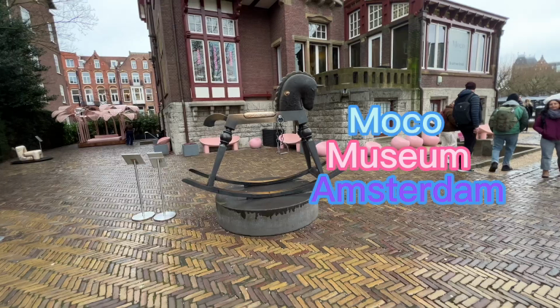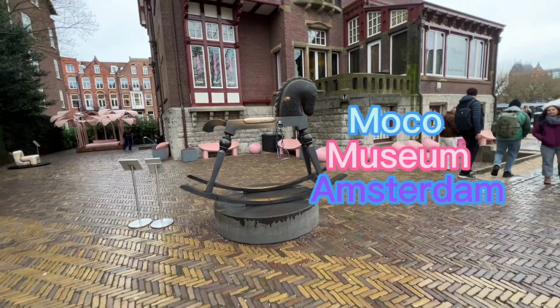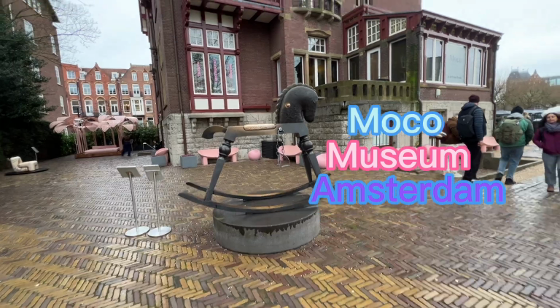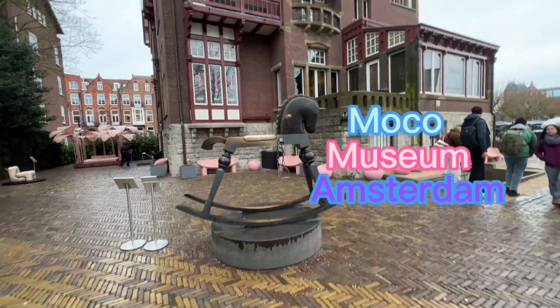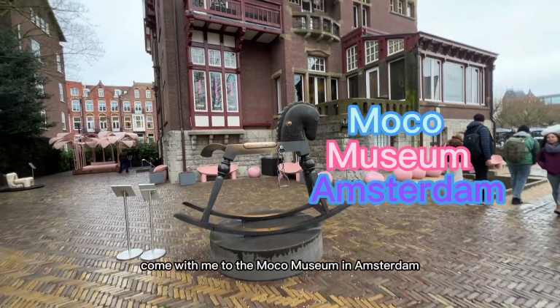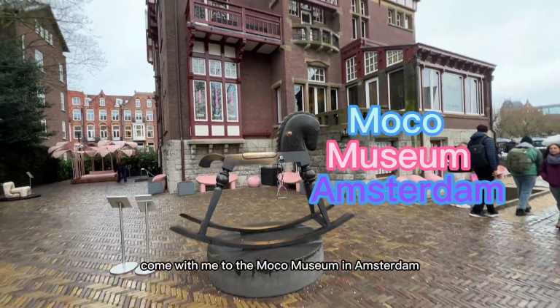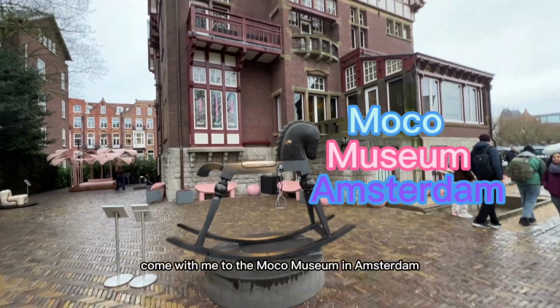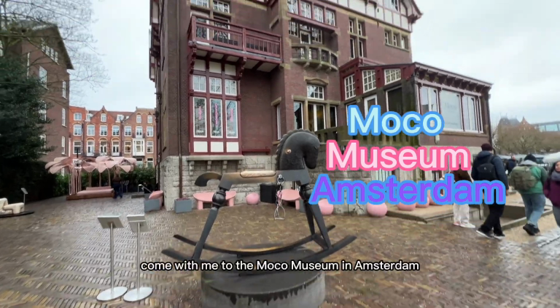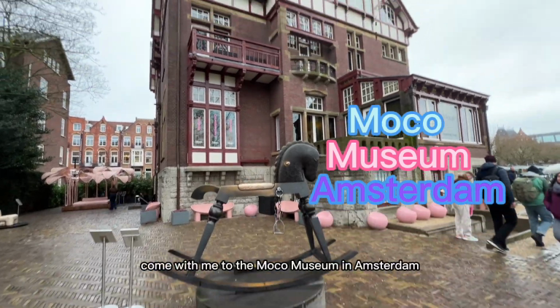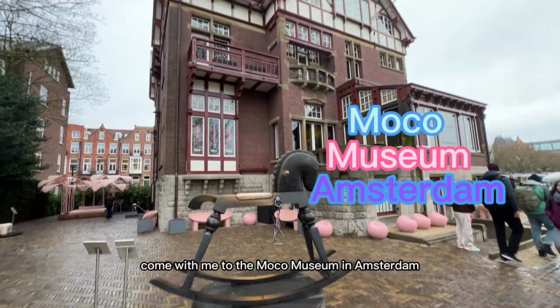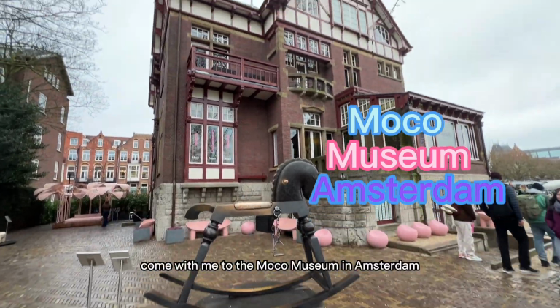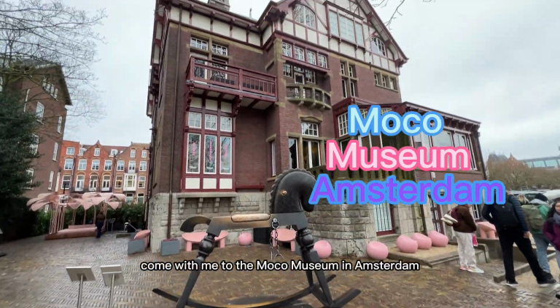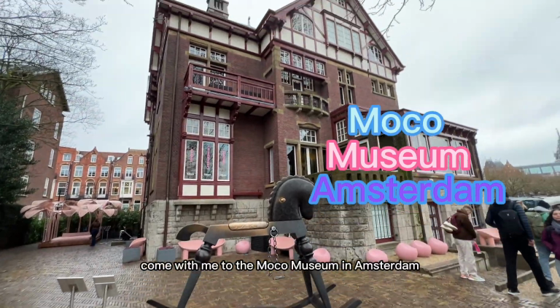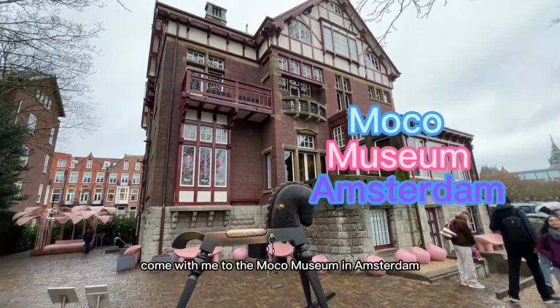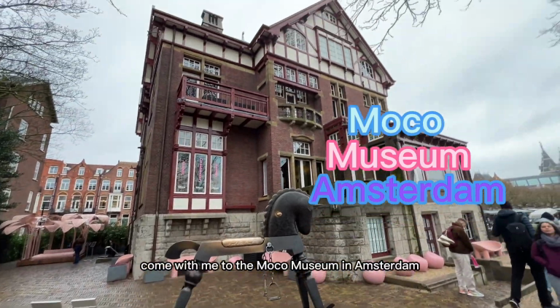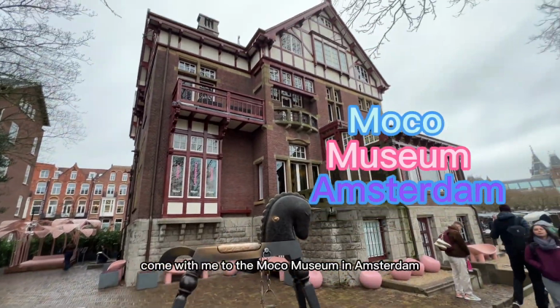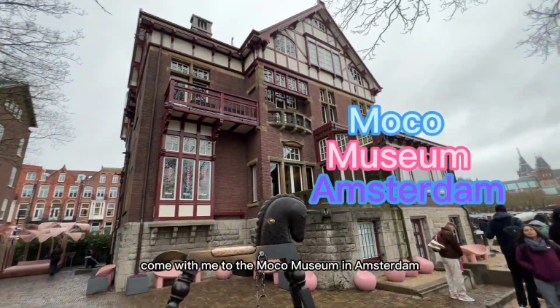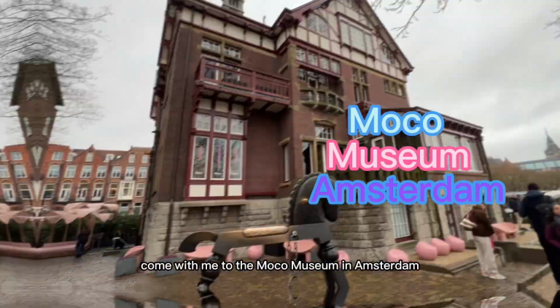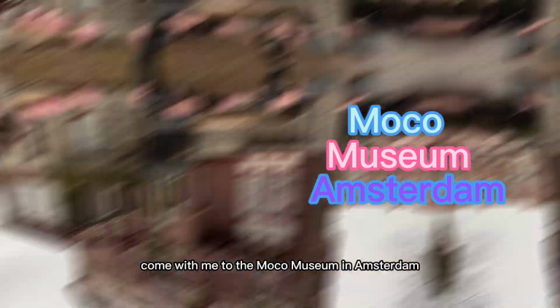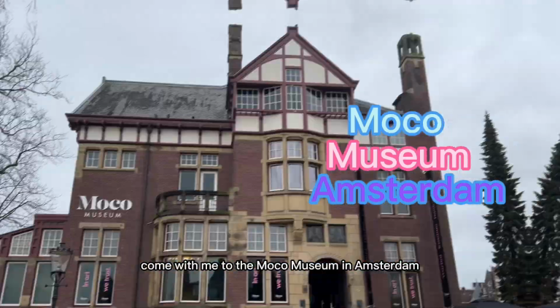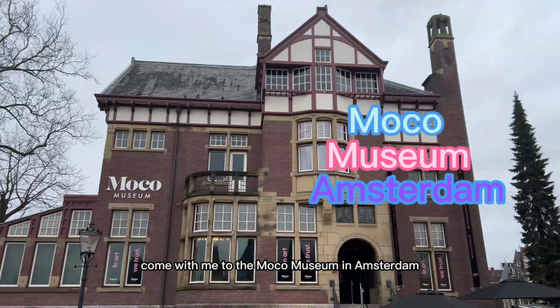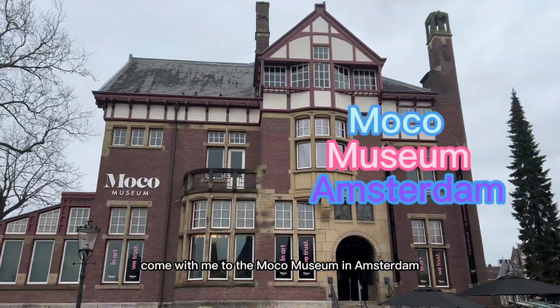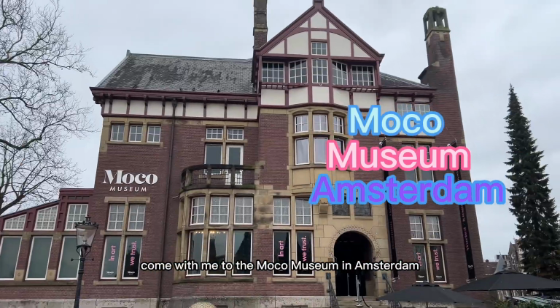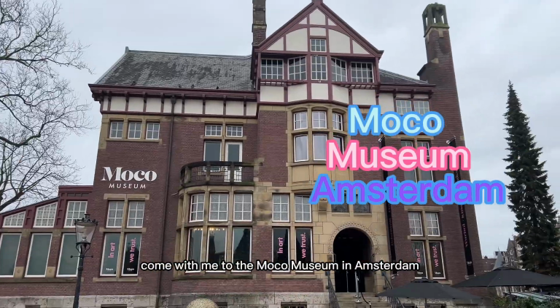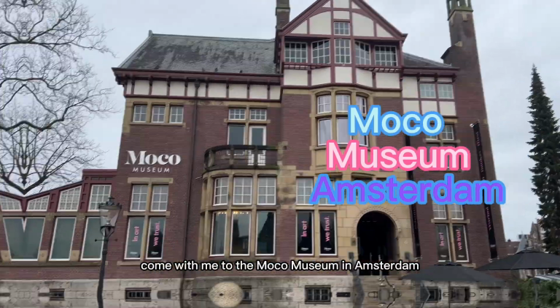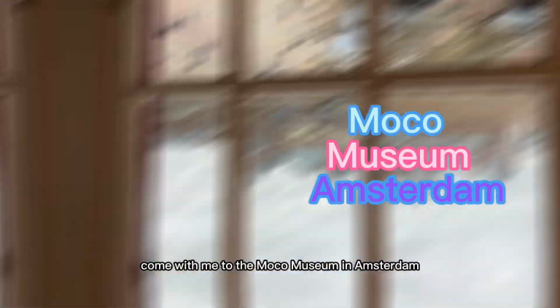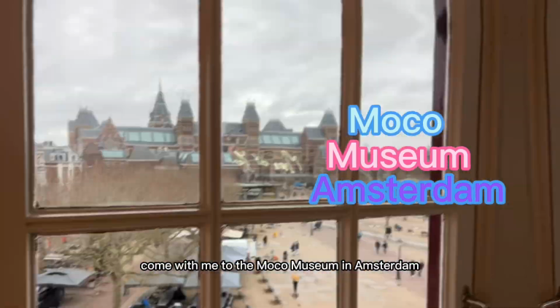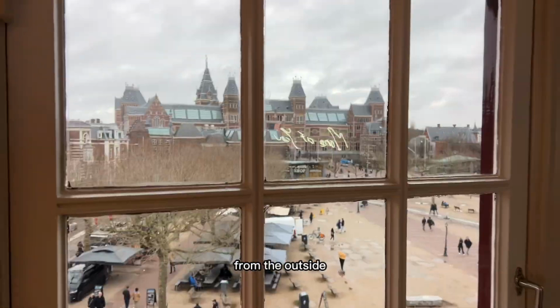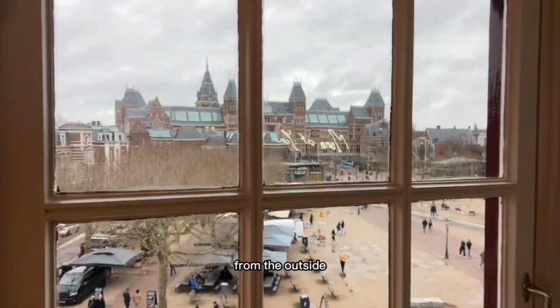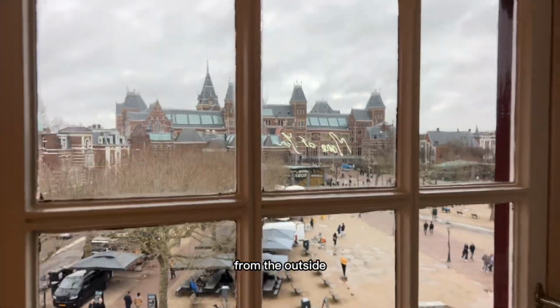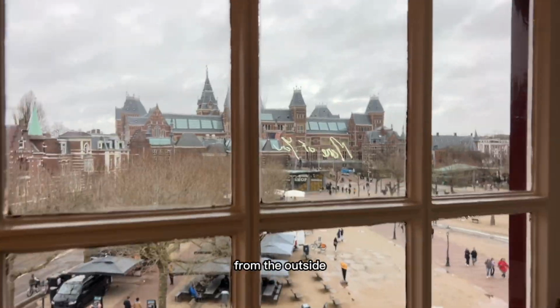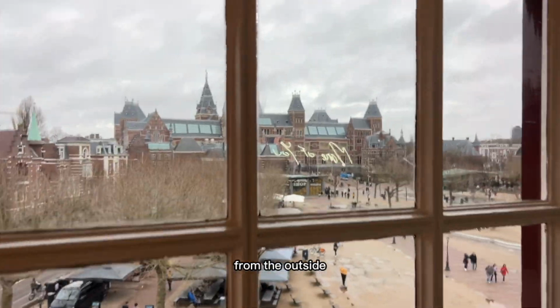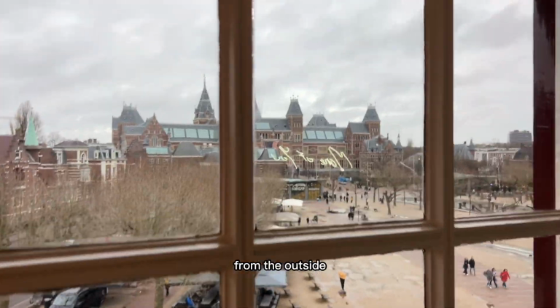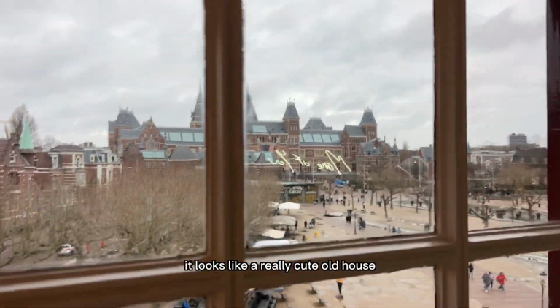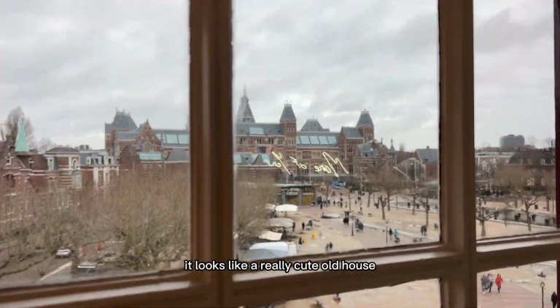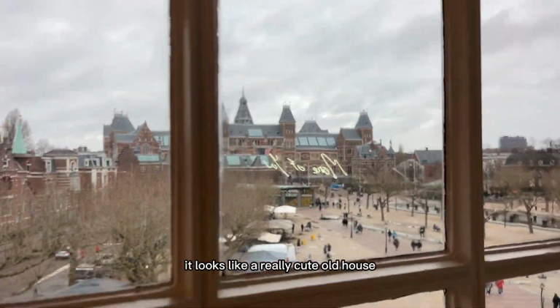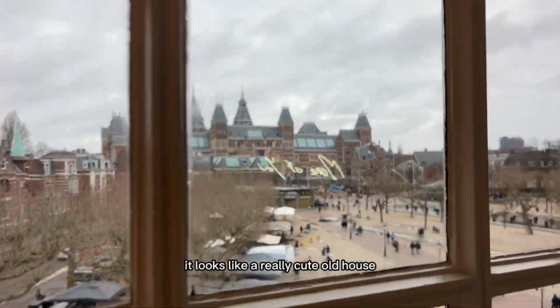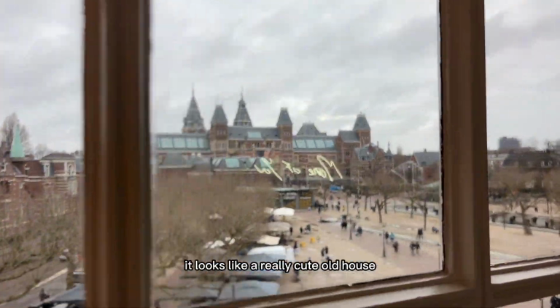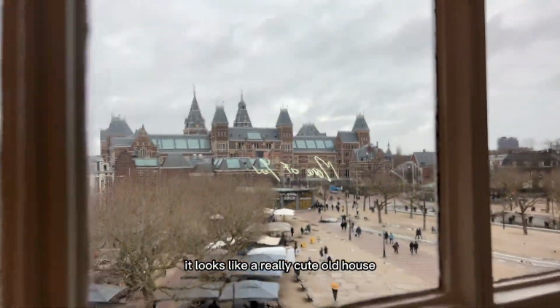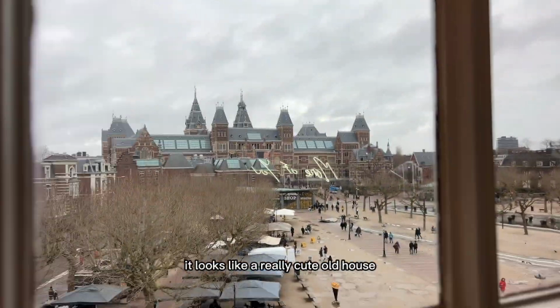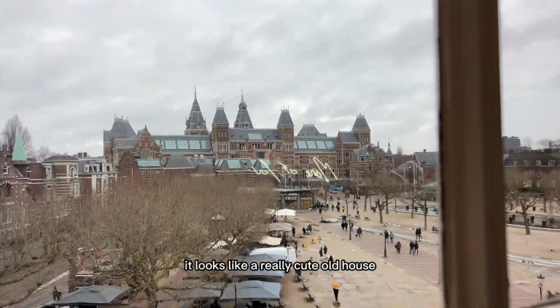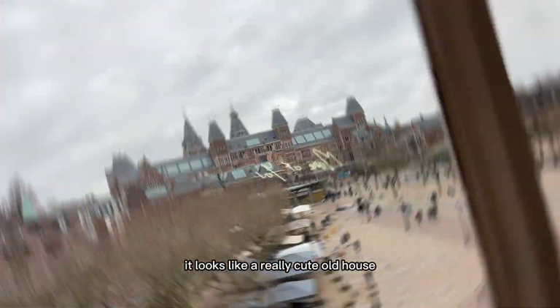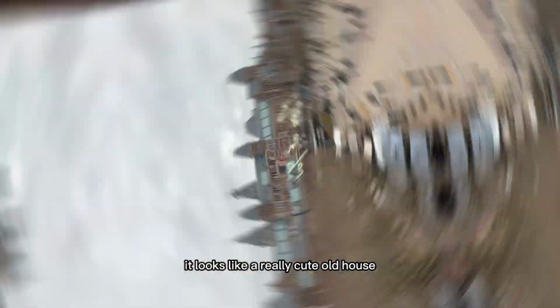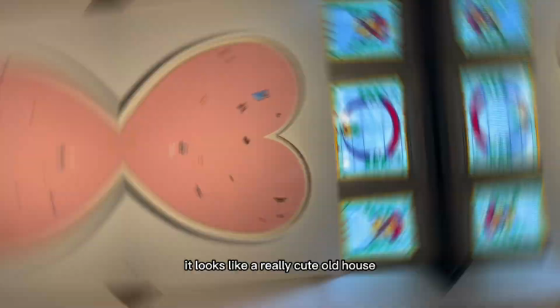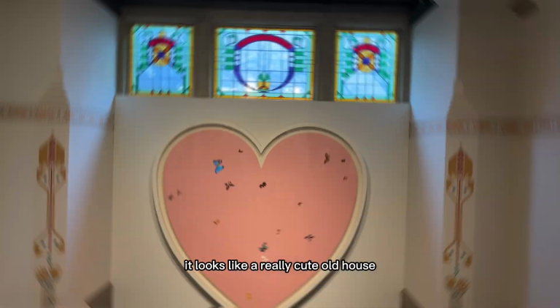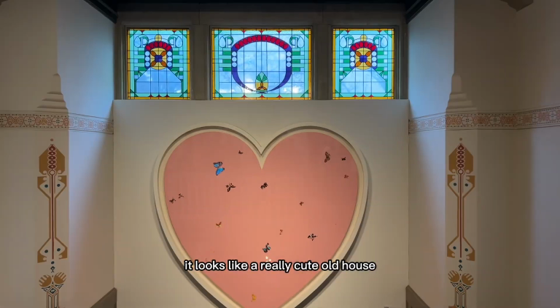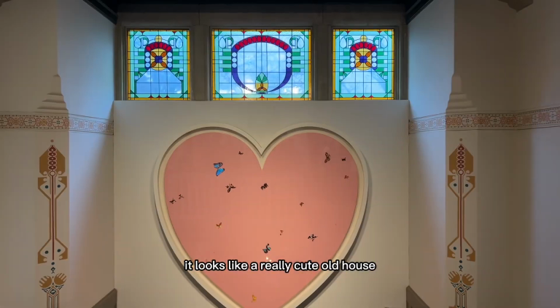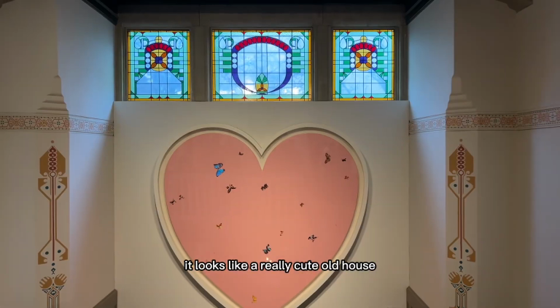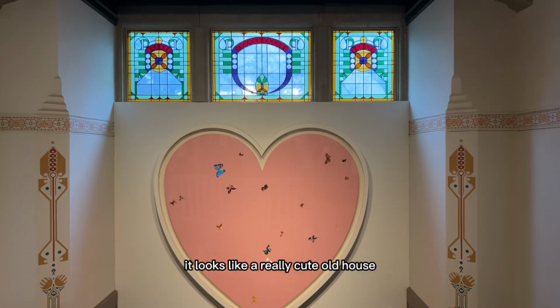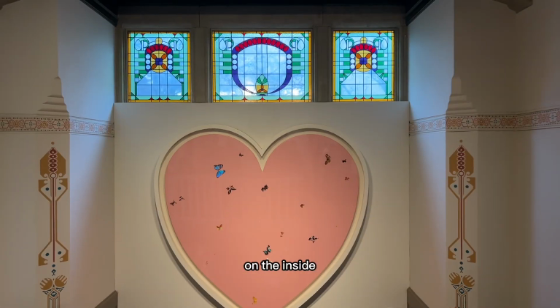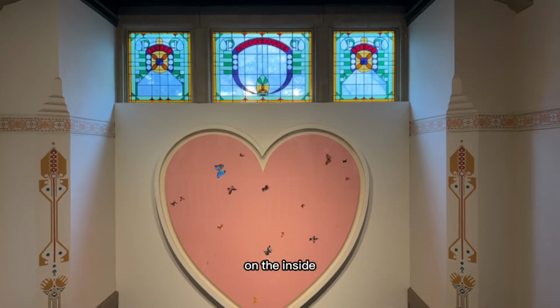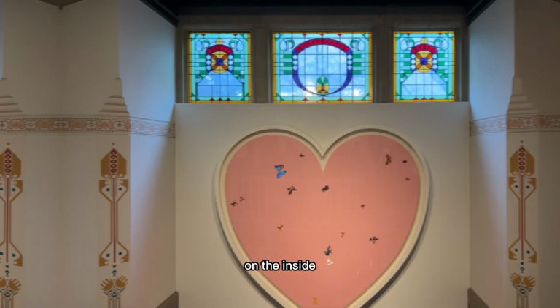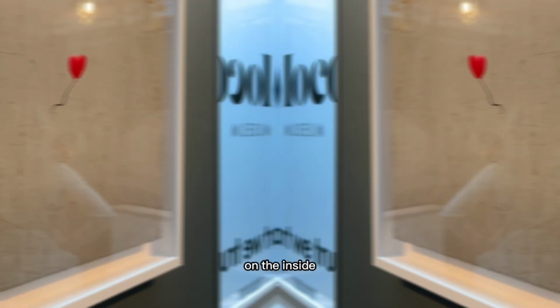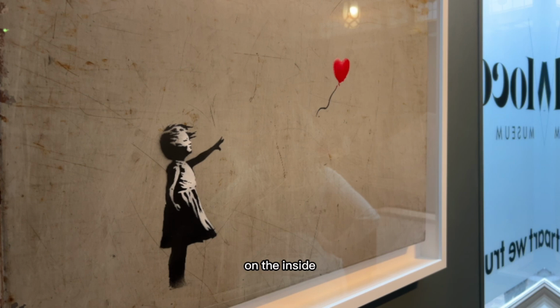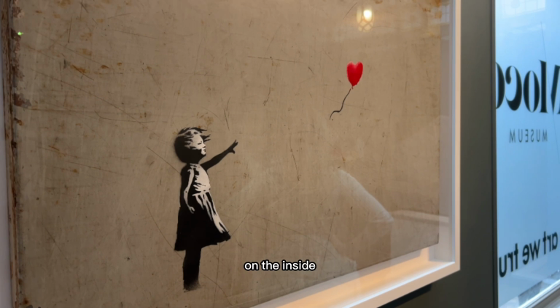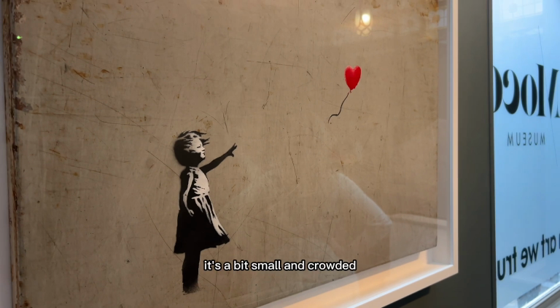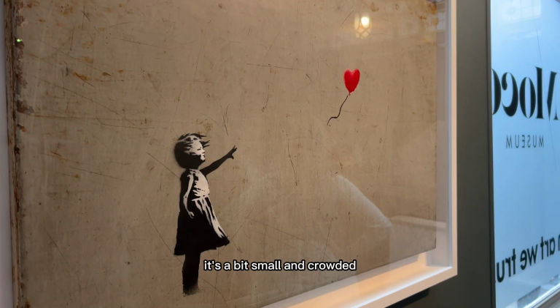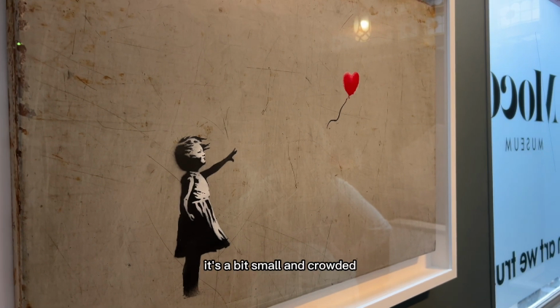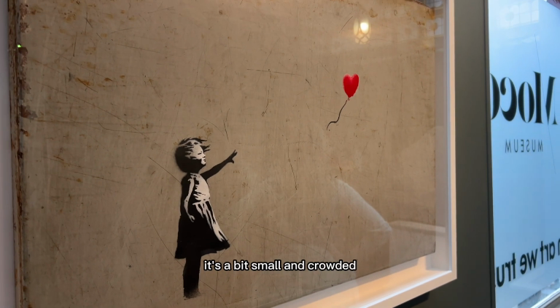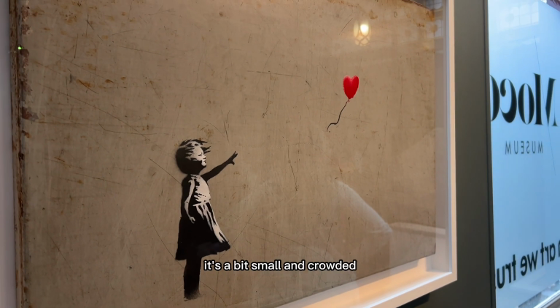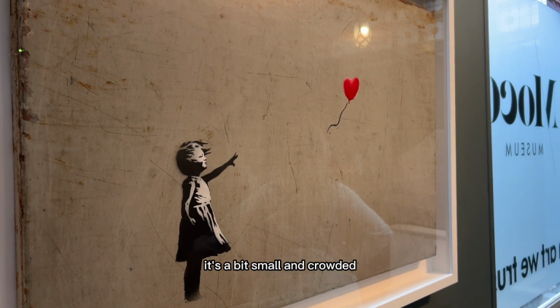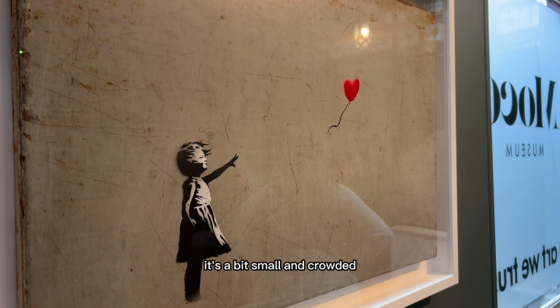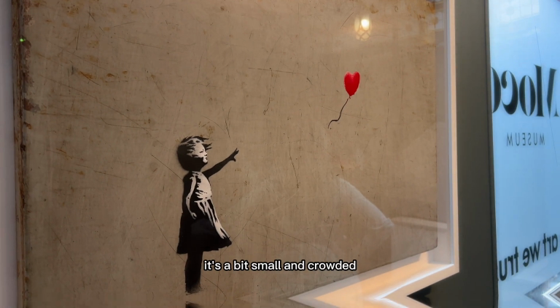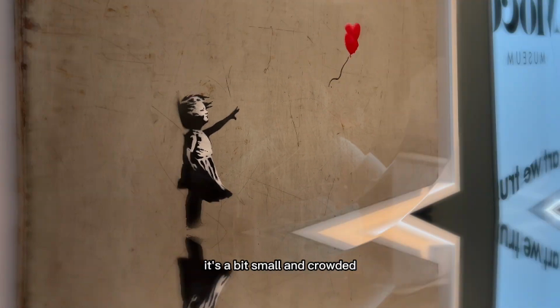Come with me to the MoCo Museum in Amsterdam. From the outside, it looks like a really cute old house. On the inside, it's a bit small and crowded.